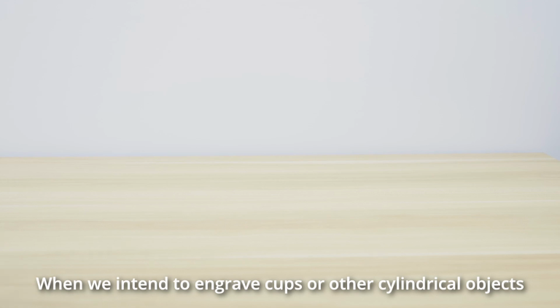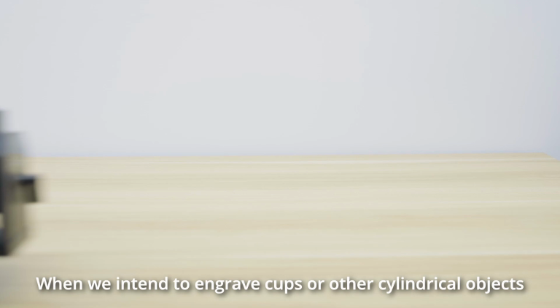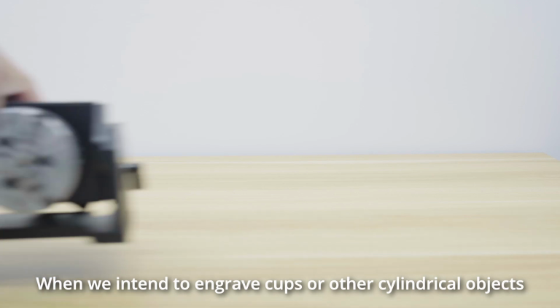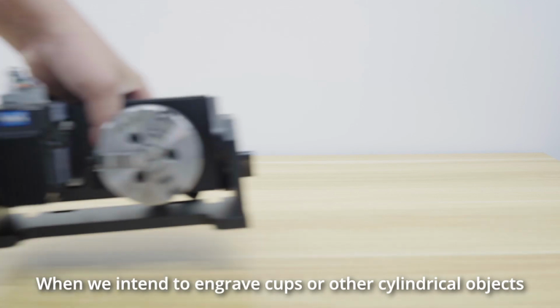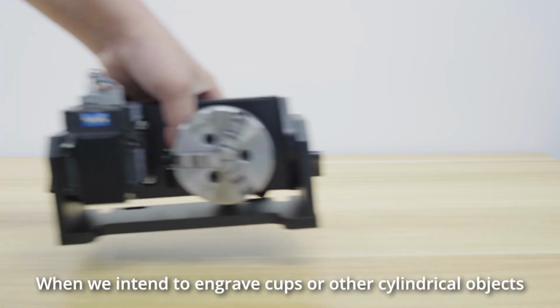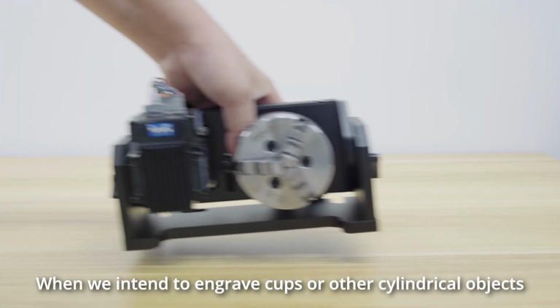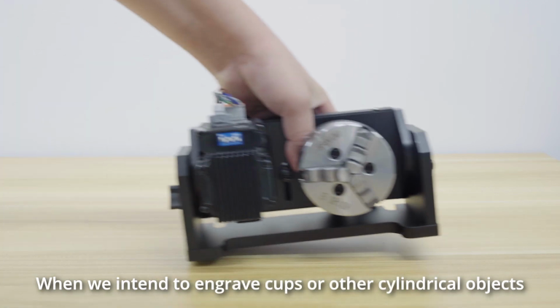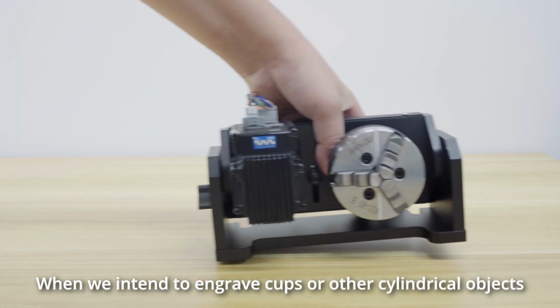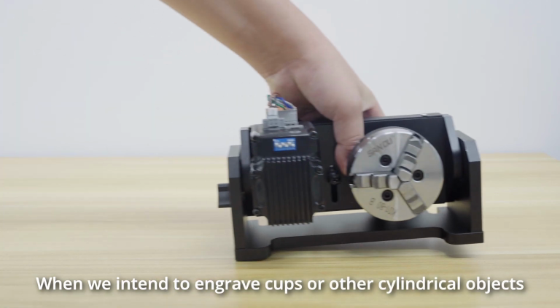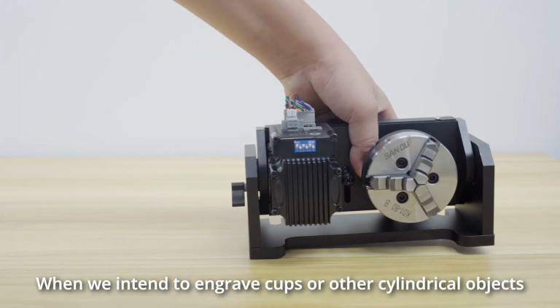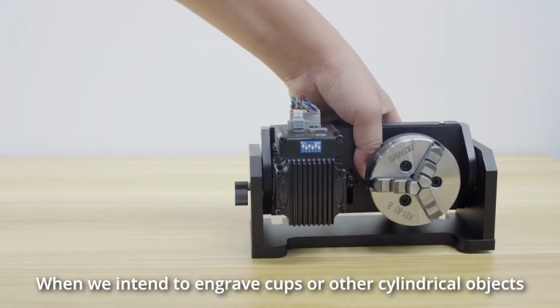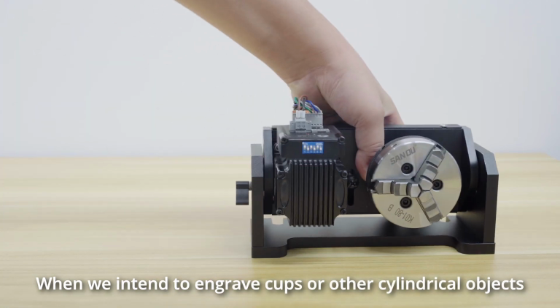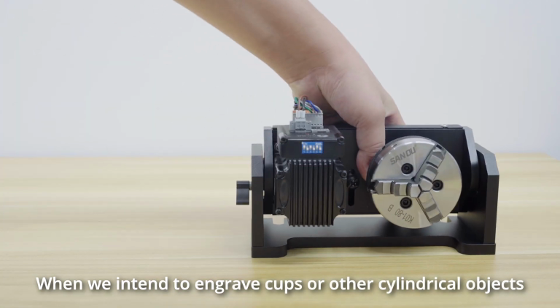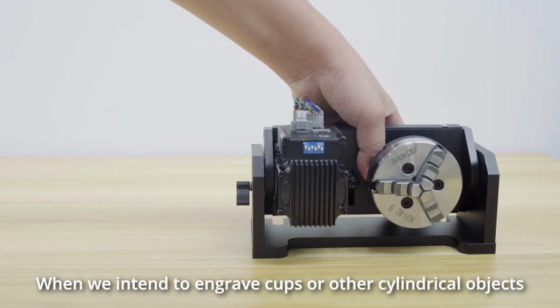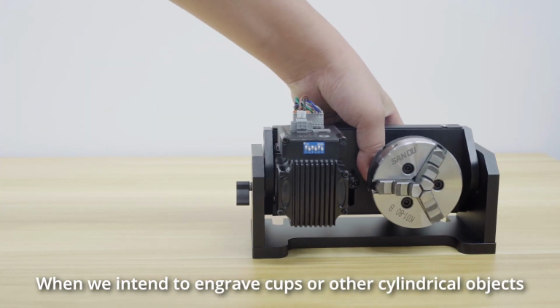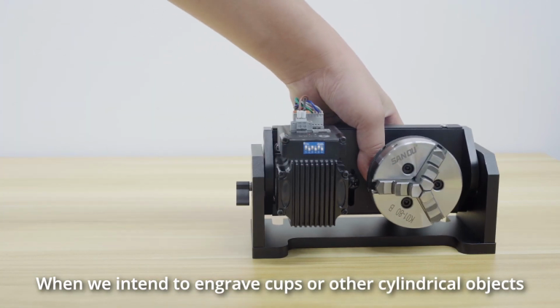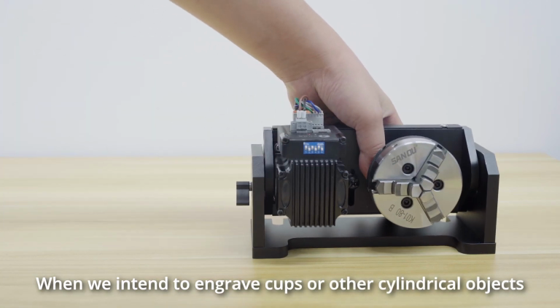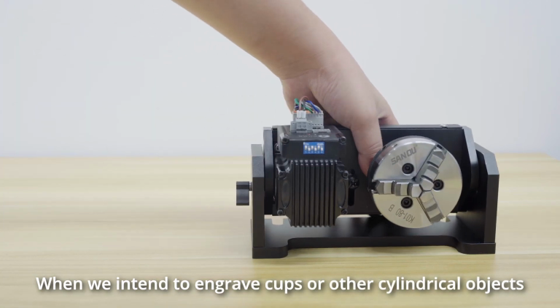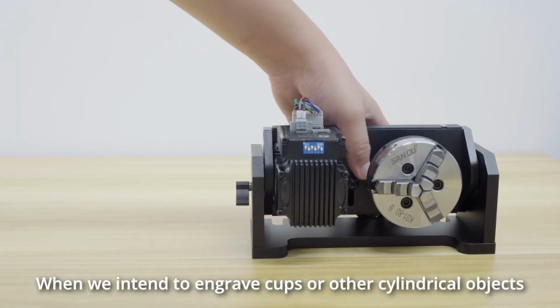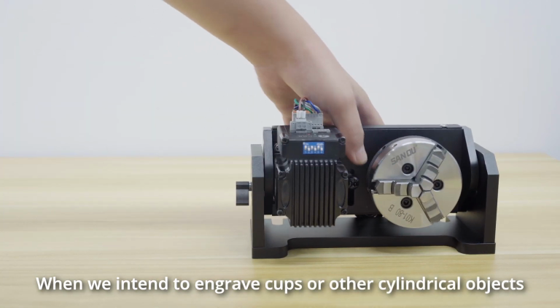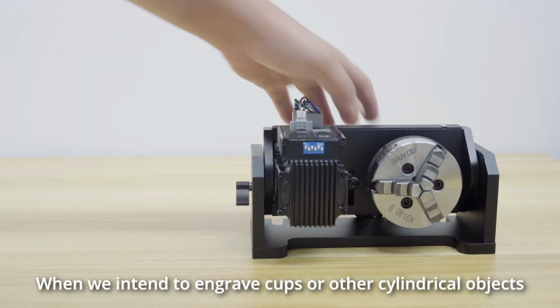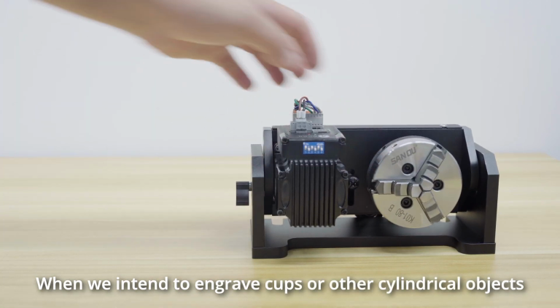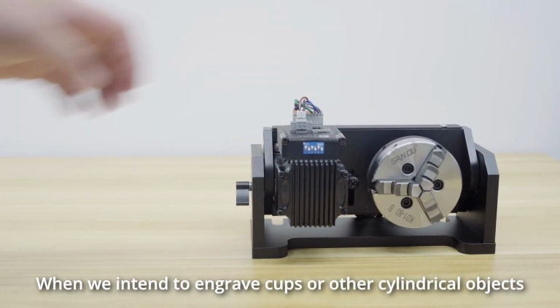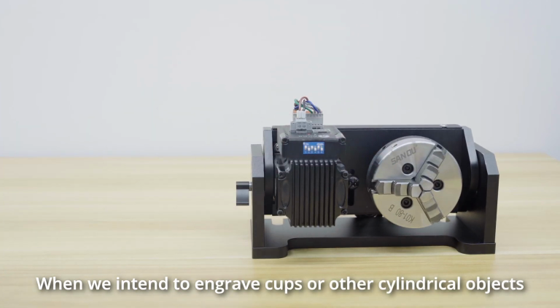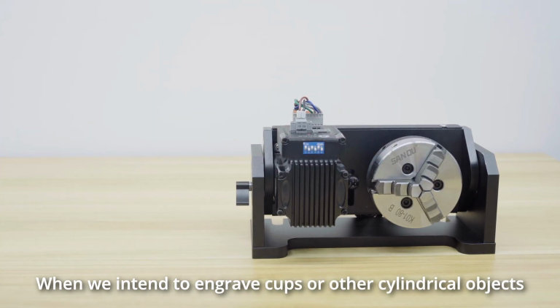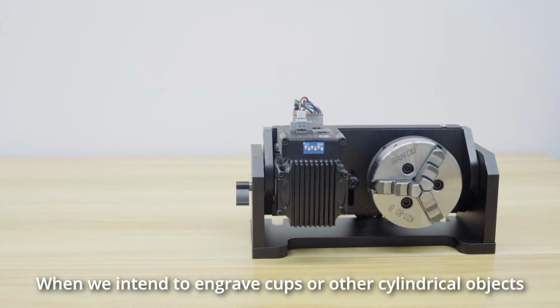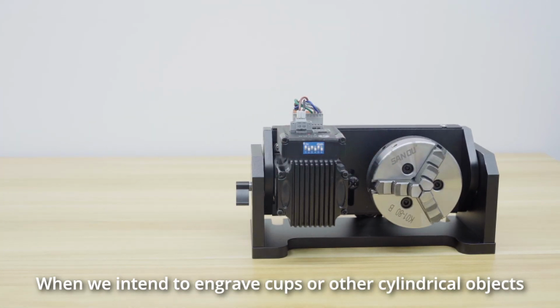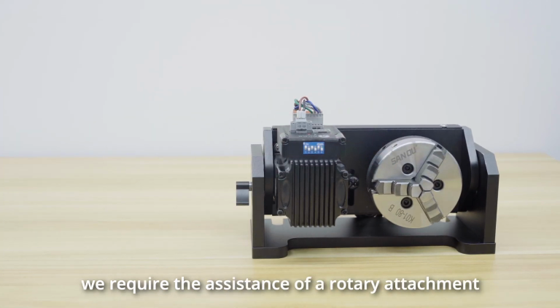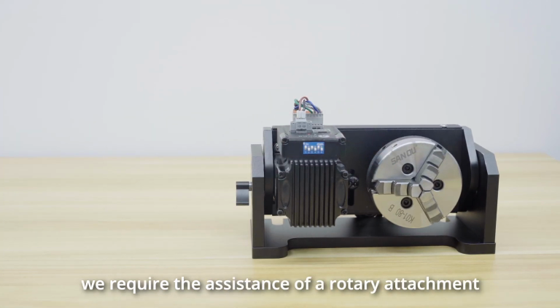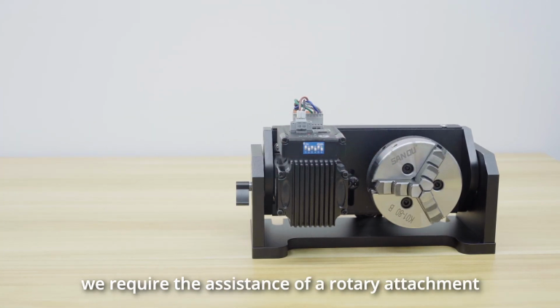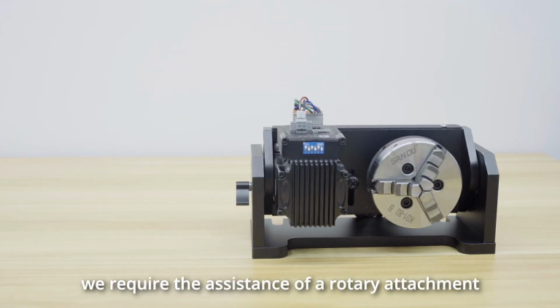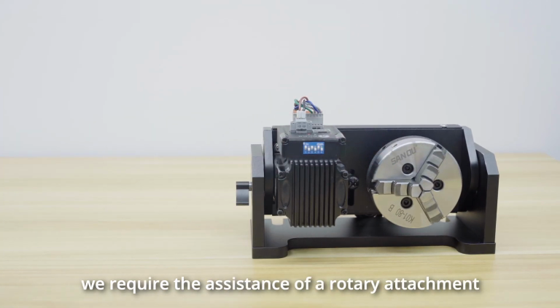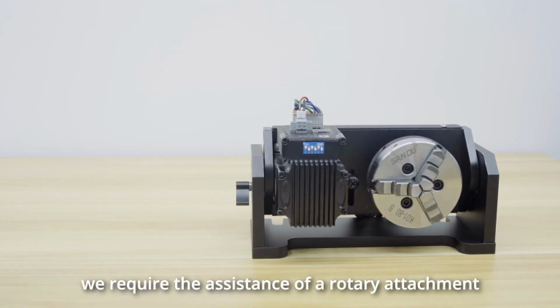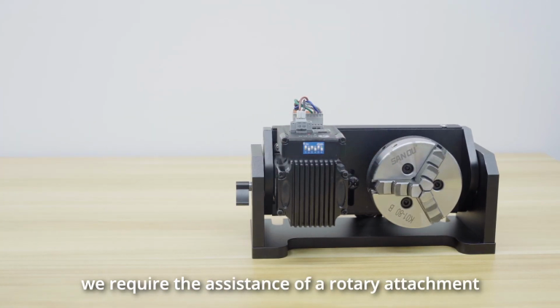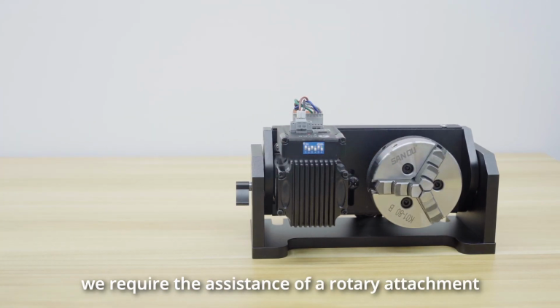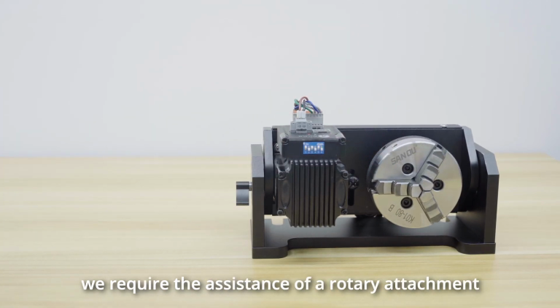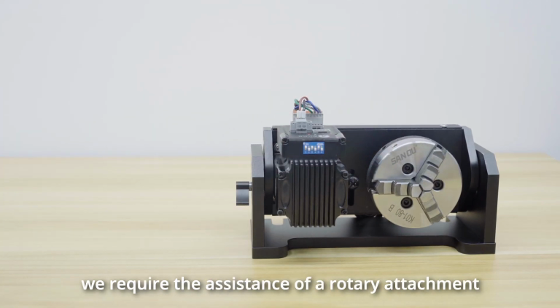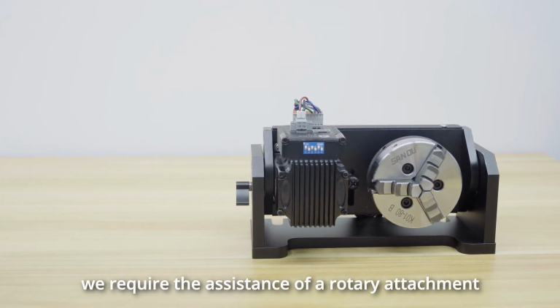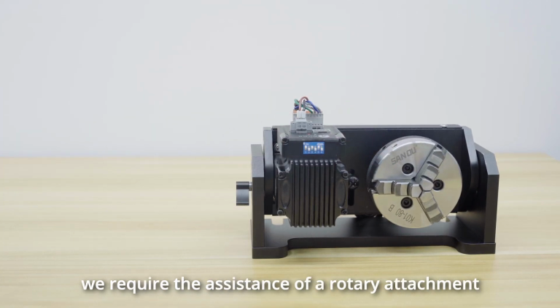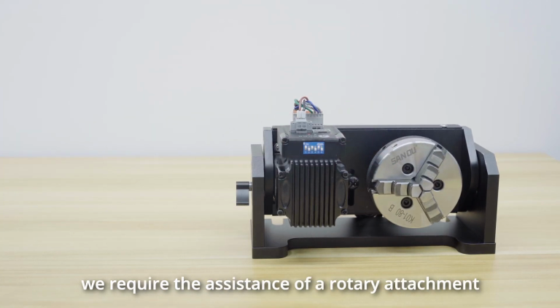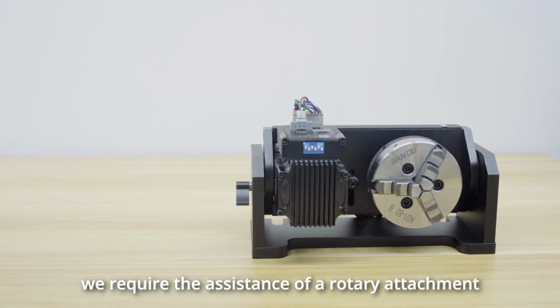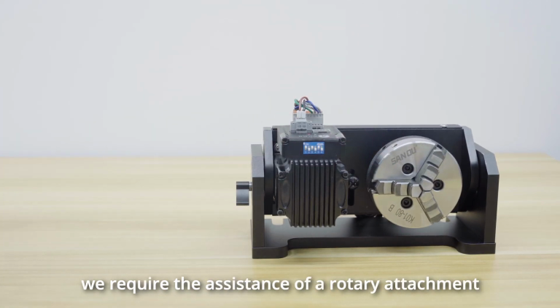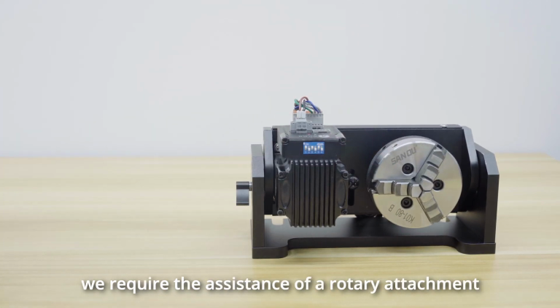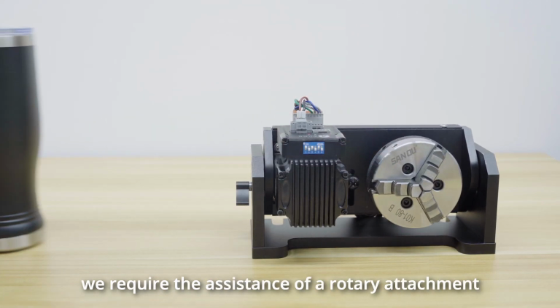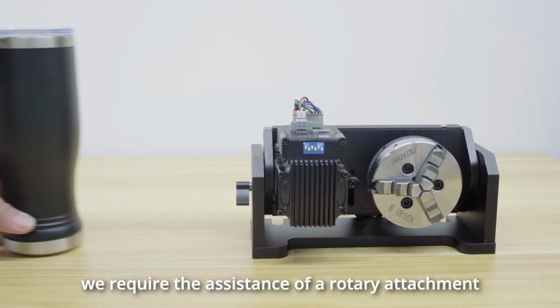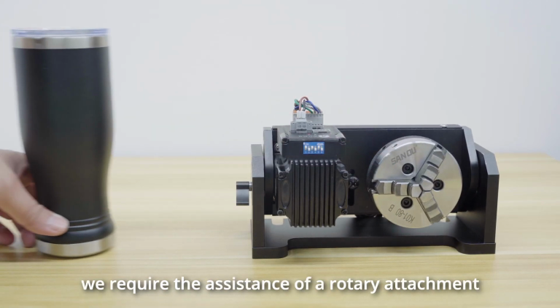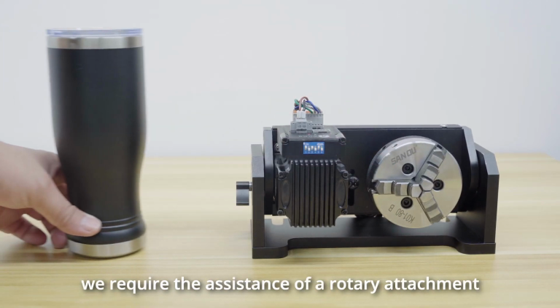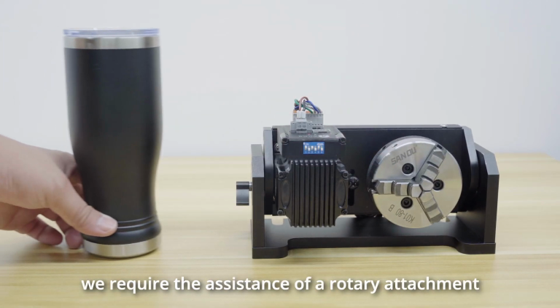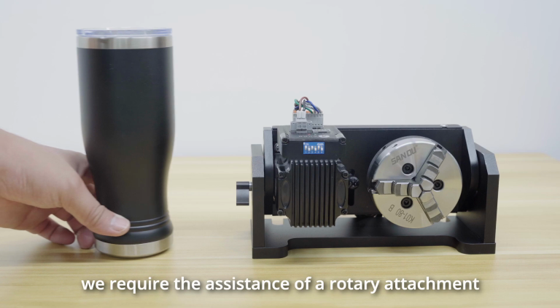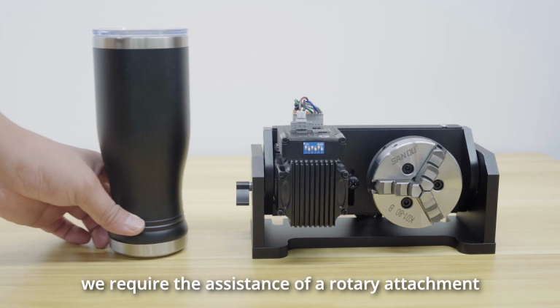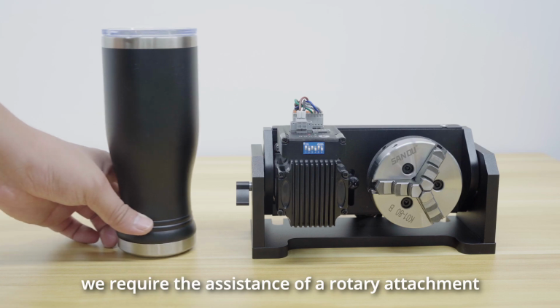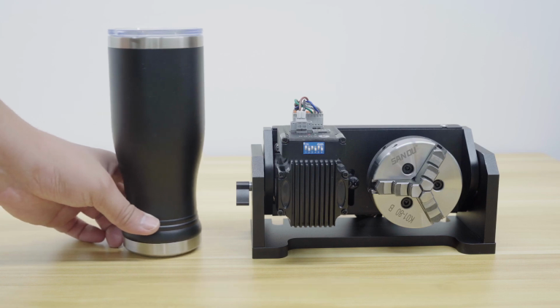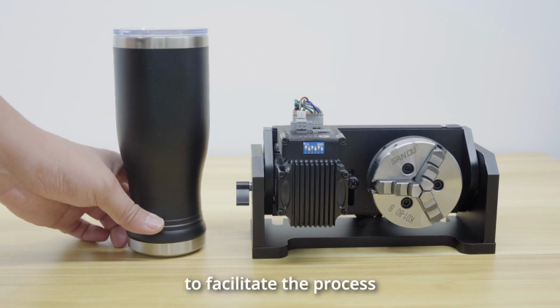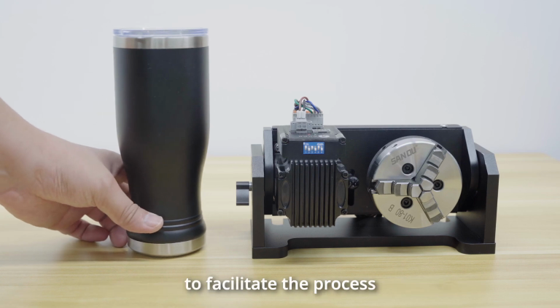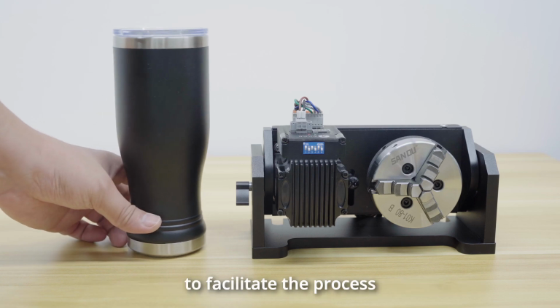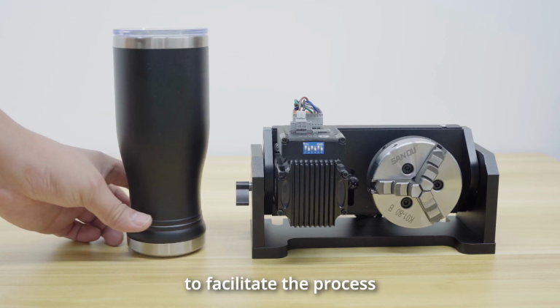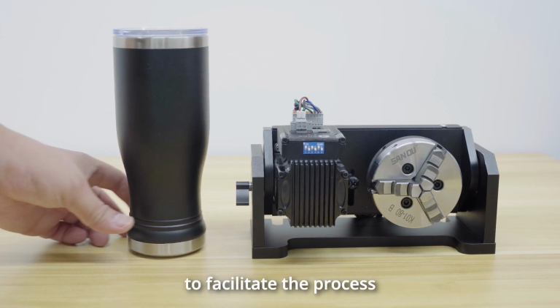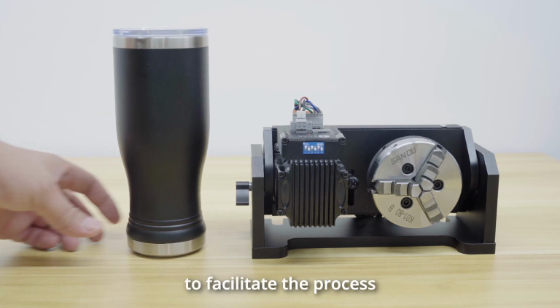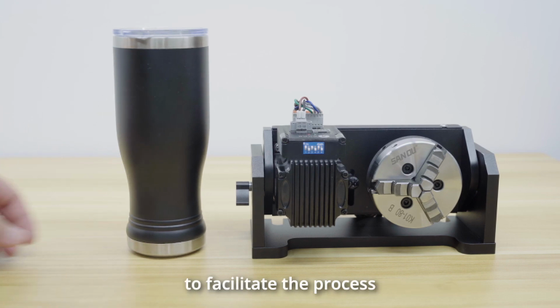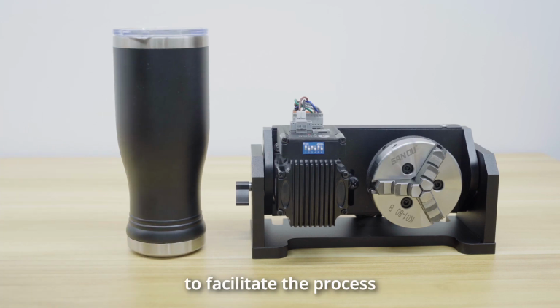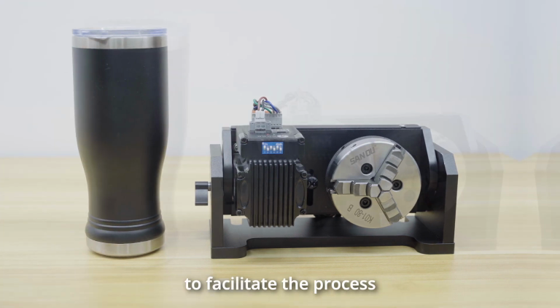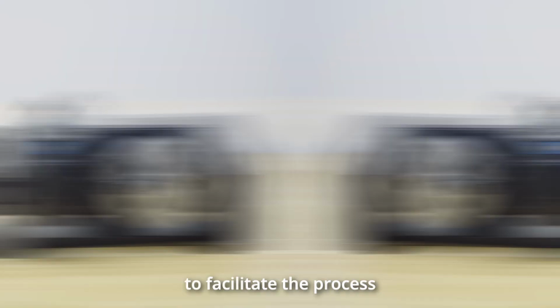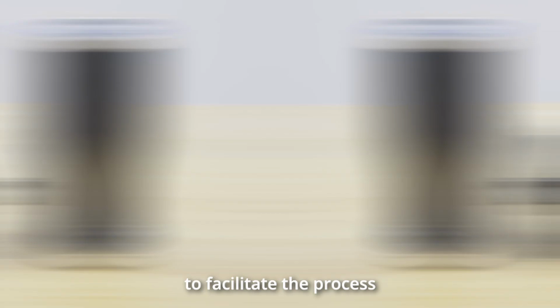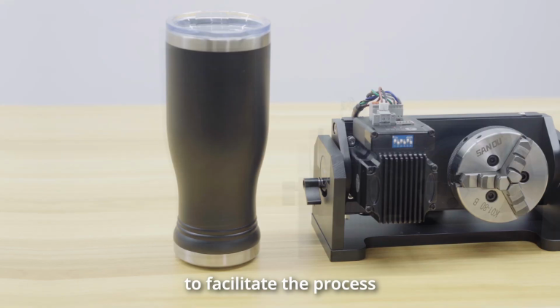When we intend to engrave cups or other cylindrical objects, we require the assistance of a rotary attachment to facilitate the process.